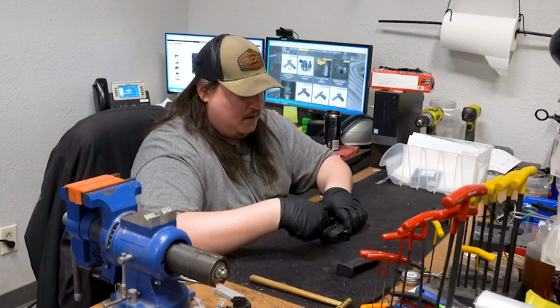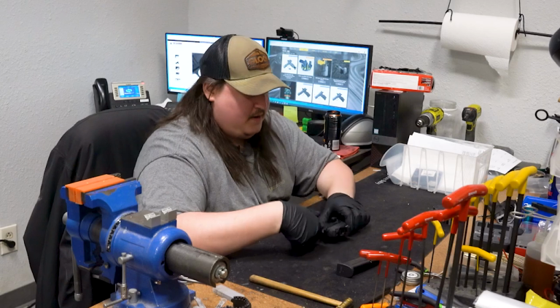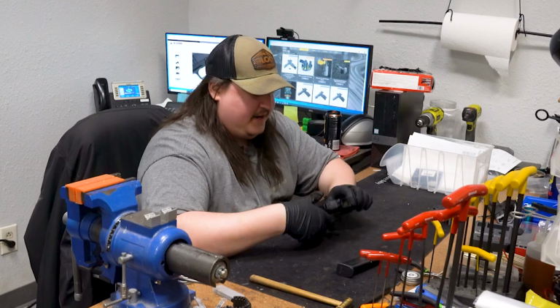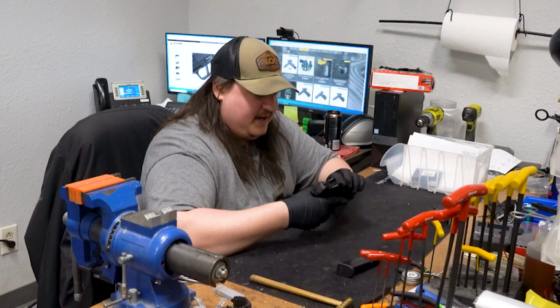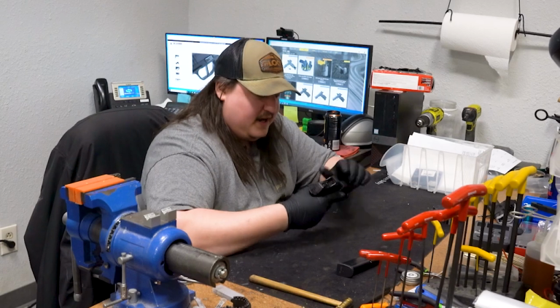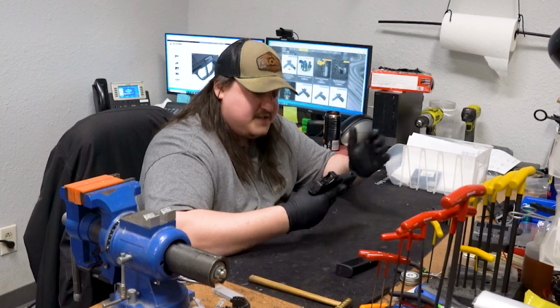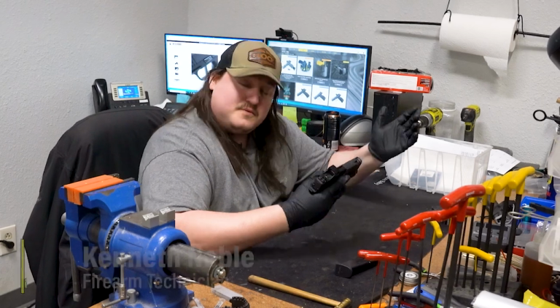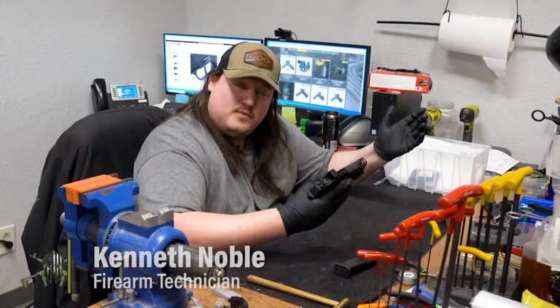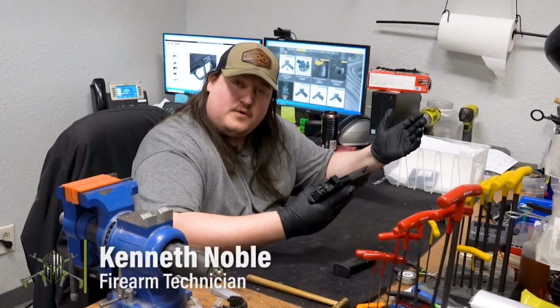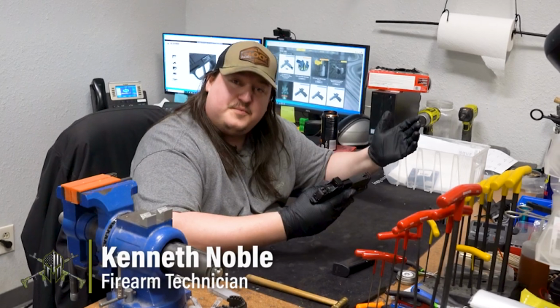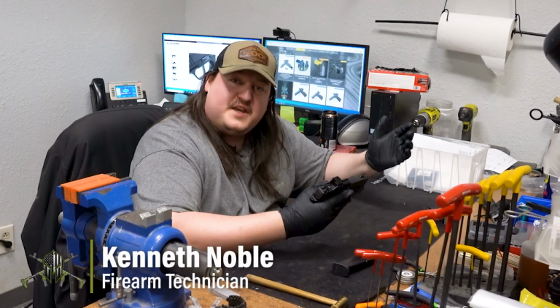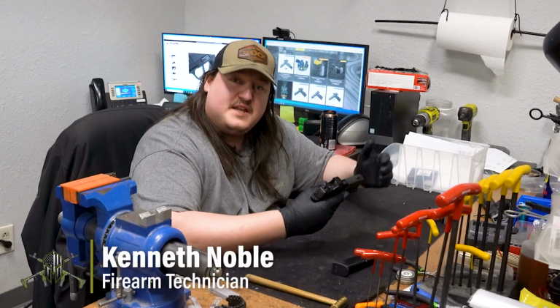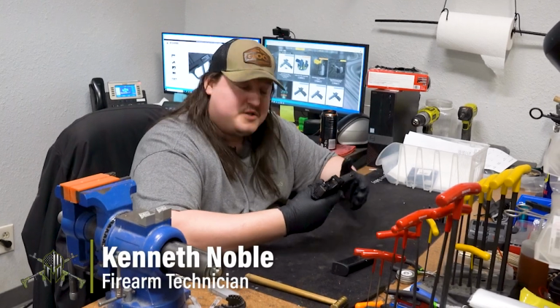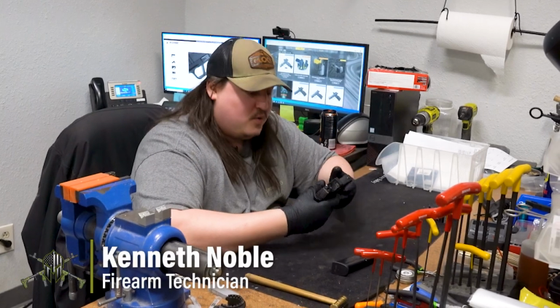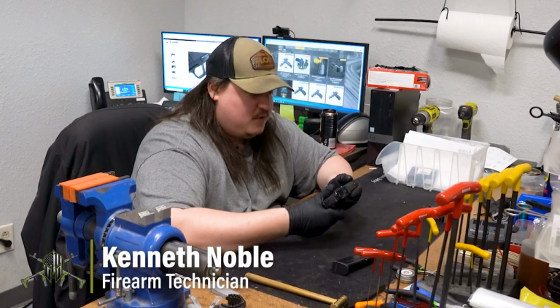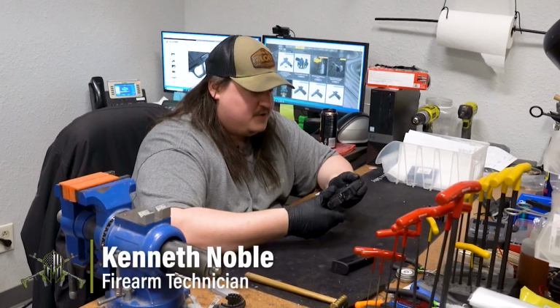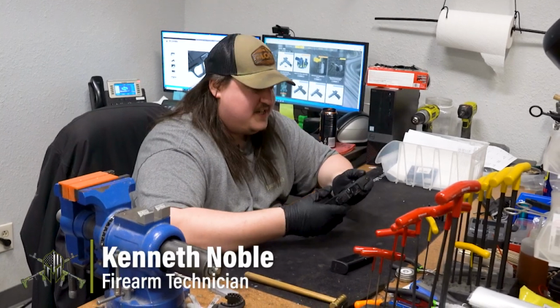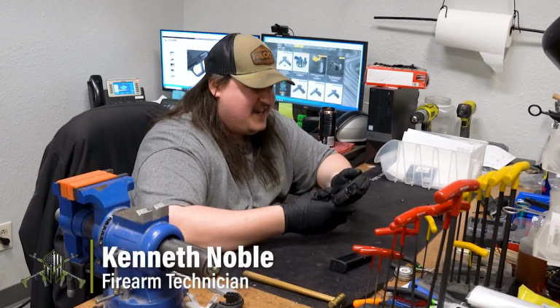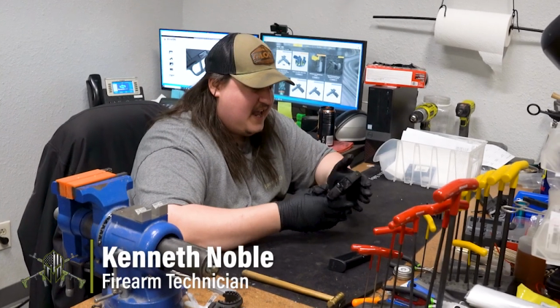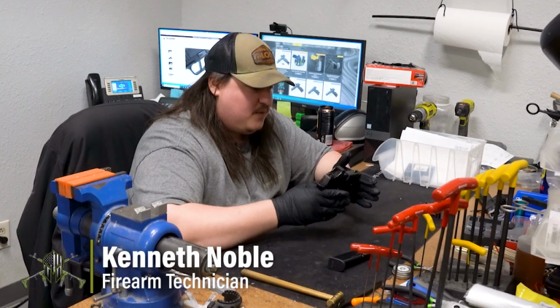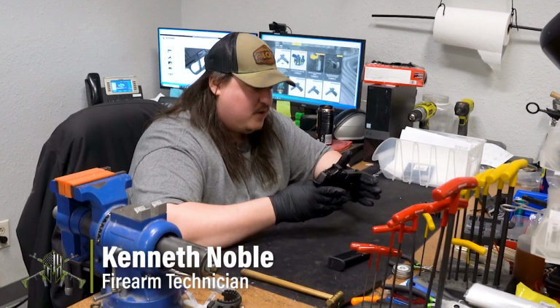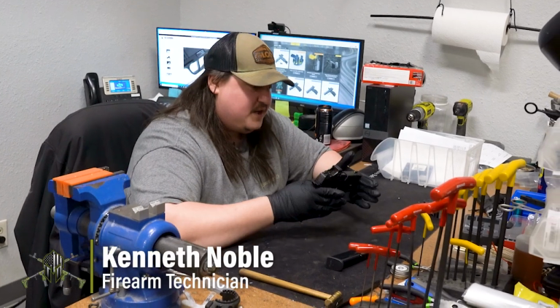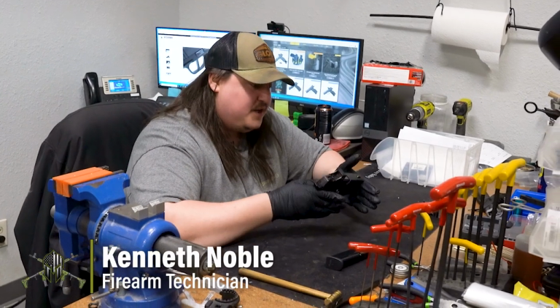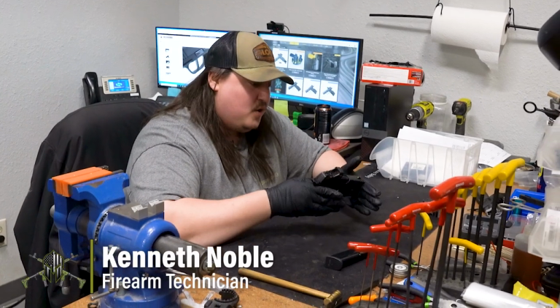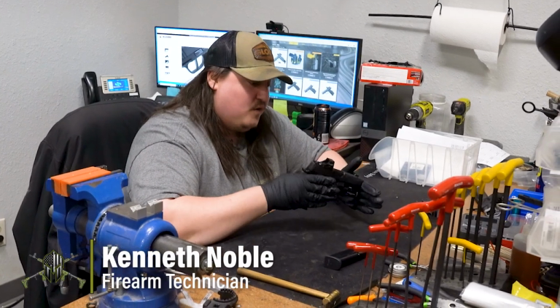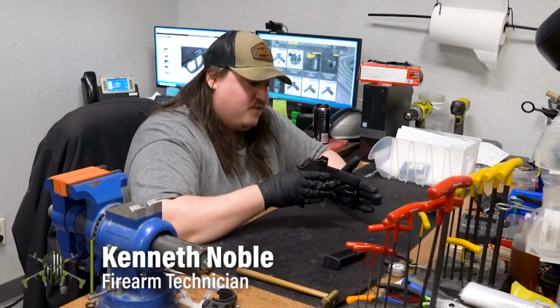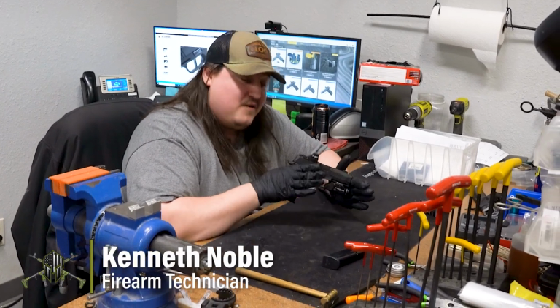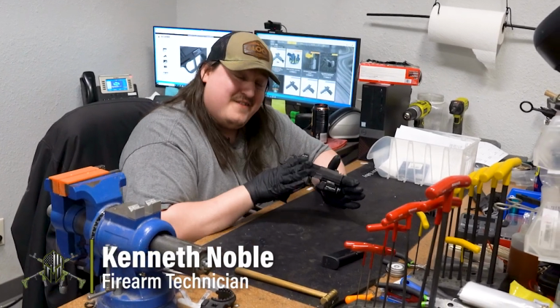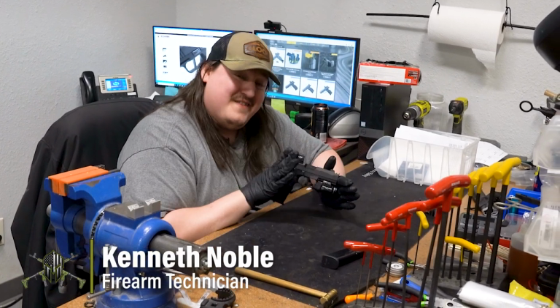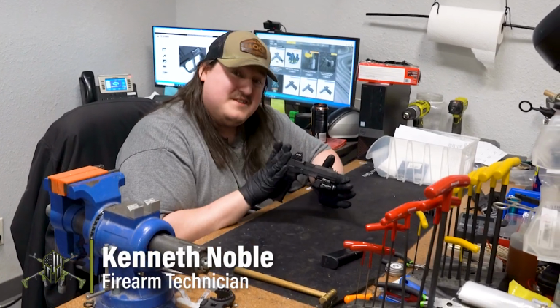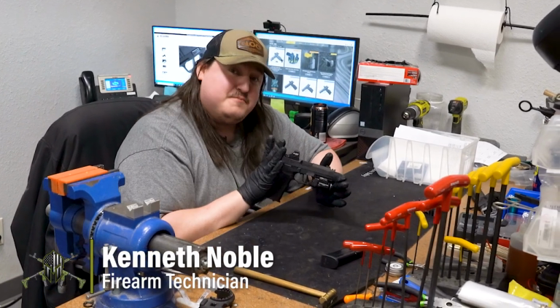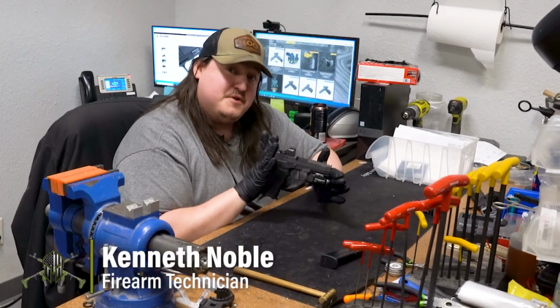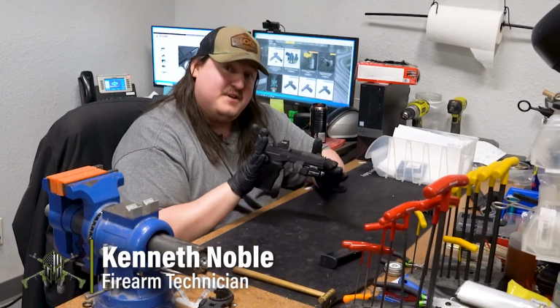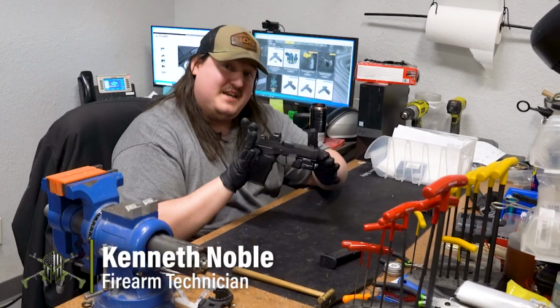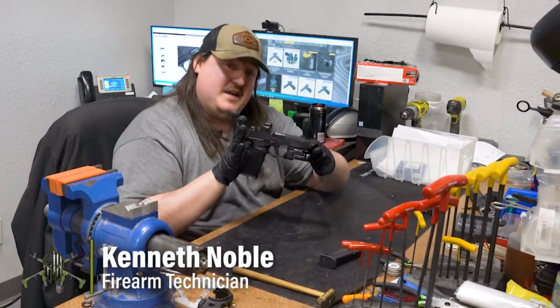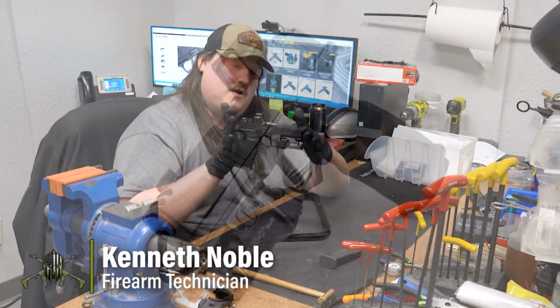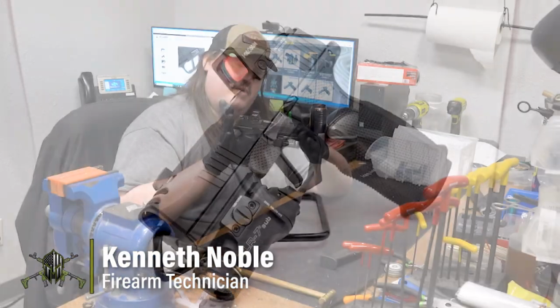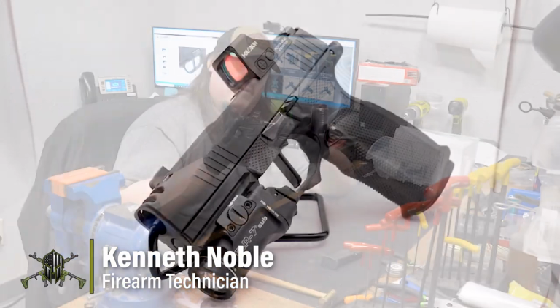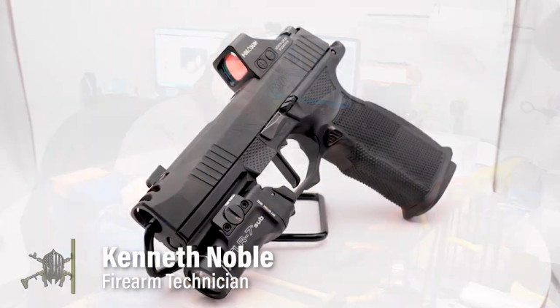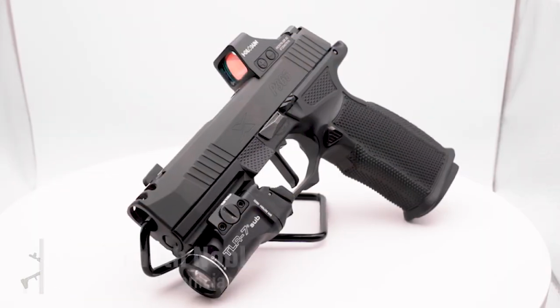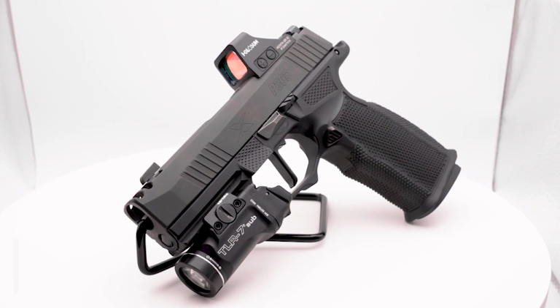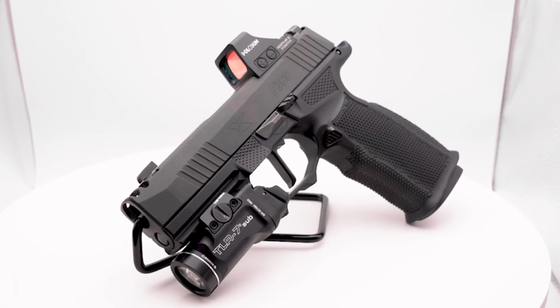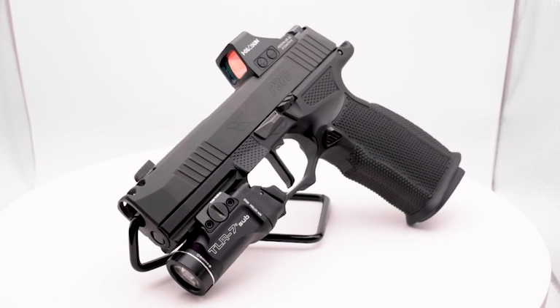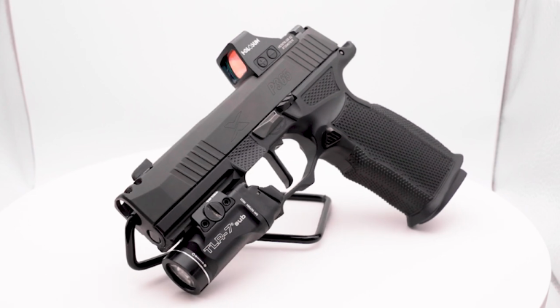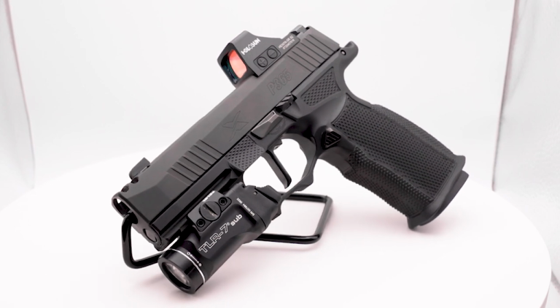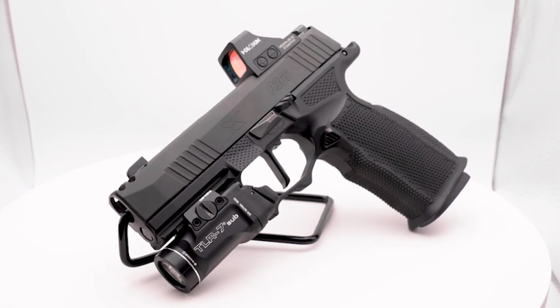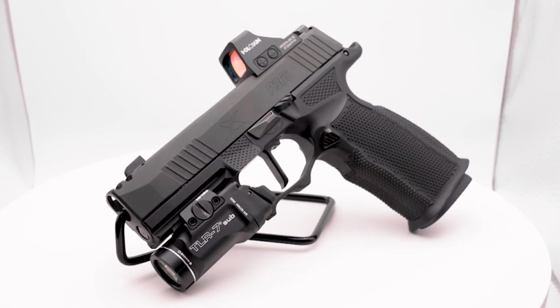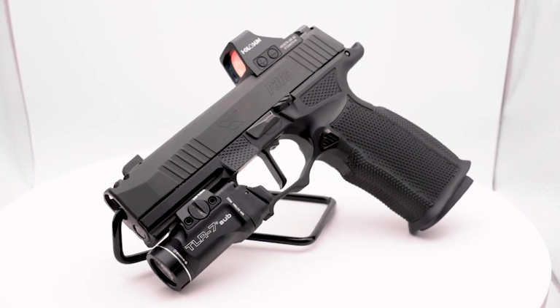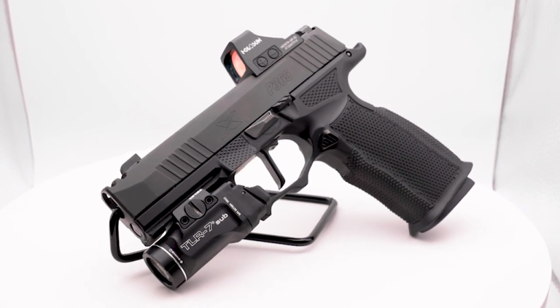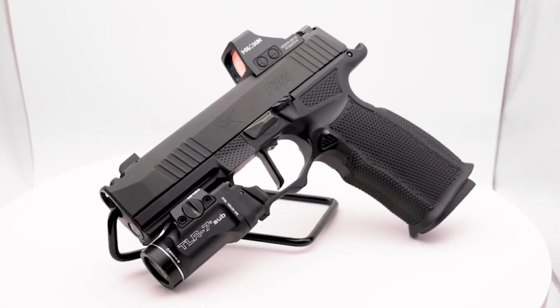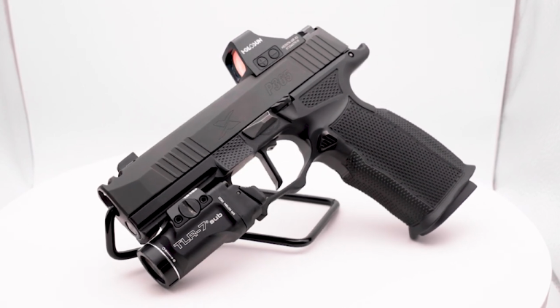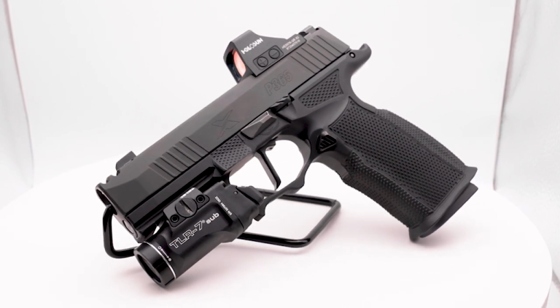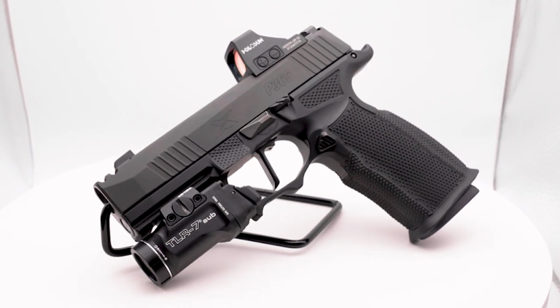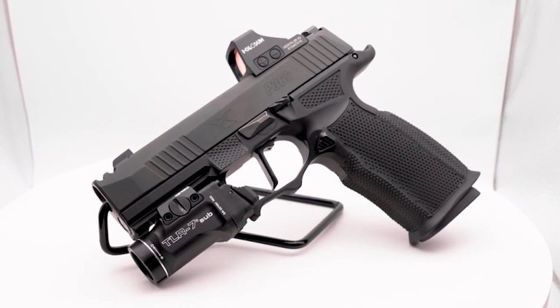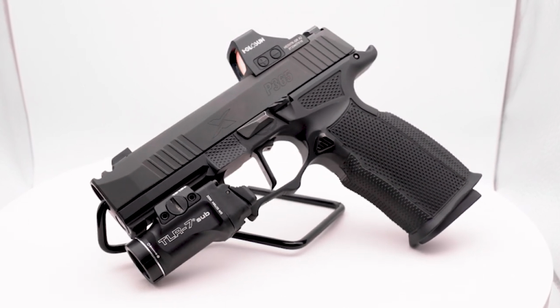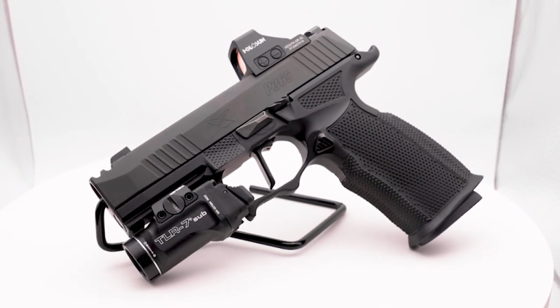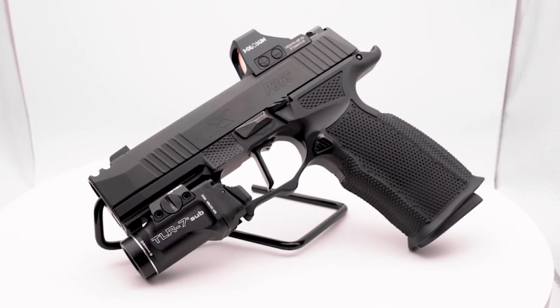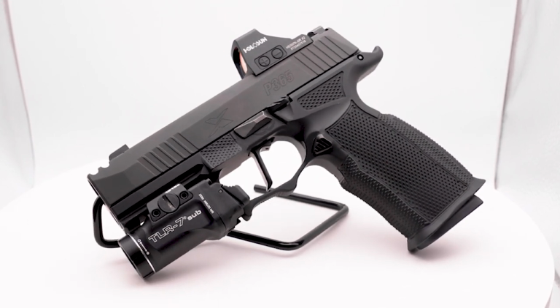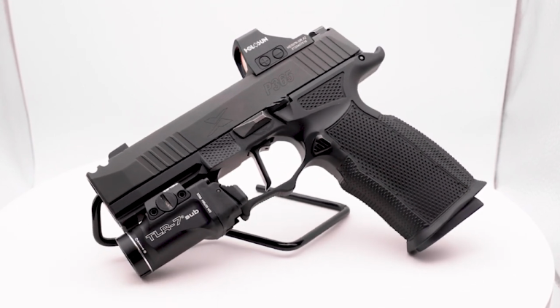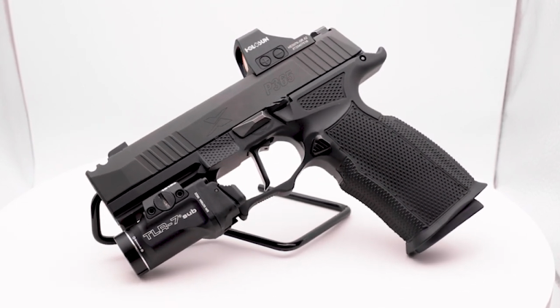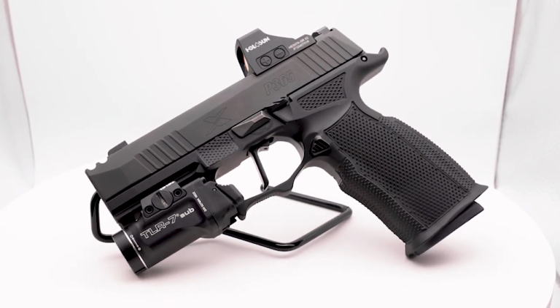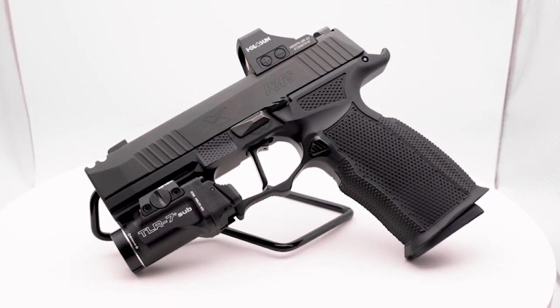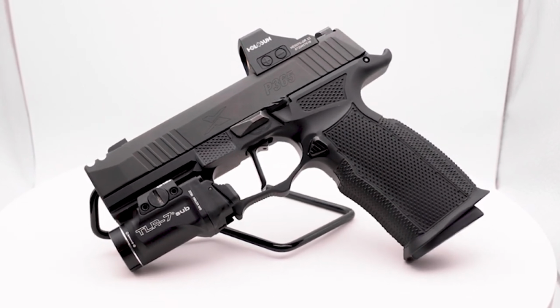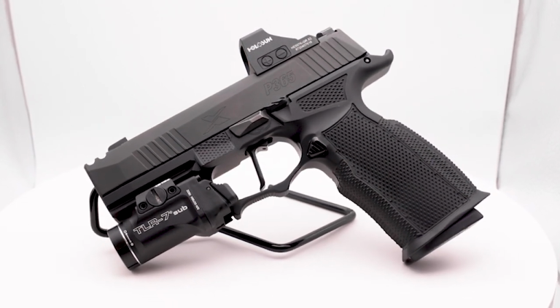All right, guys. Welcome to Ken's Corner. Today, we're going to go over this beauty here. We have a customer gun — it's a P365X Macro.